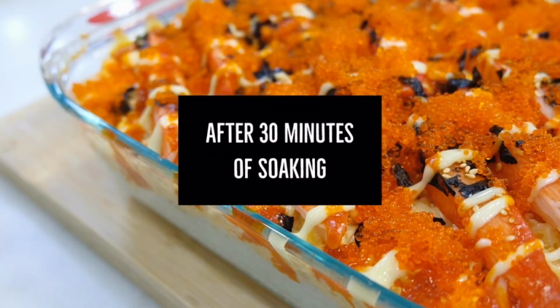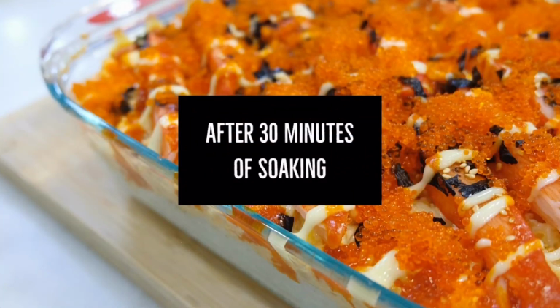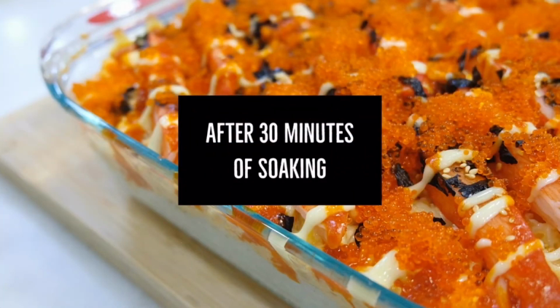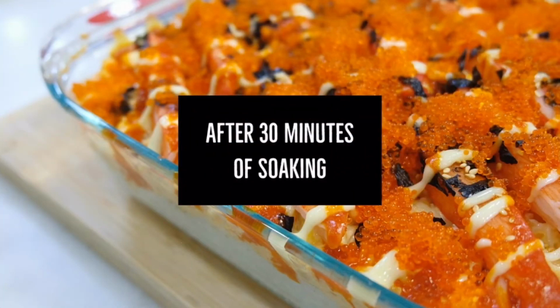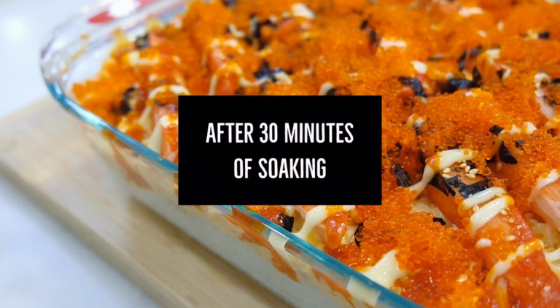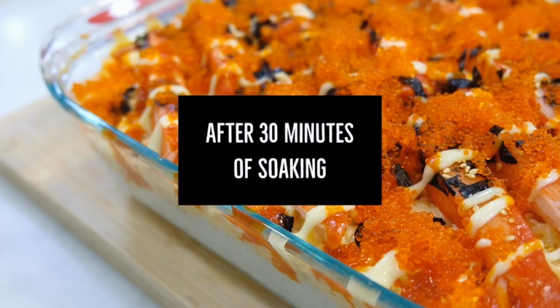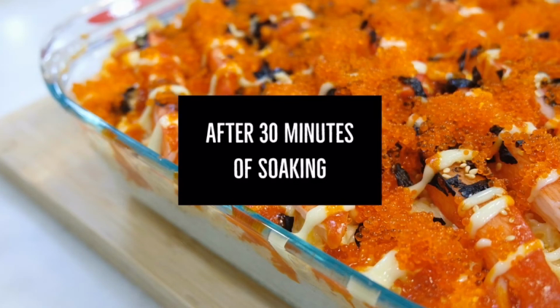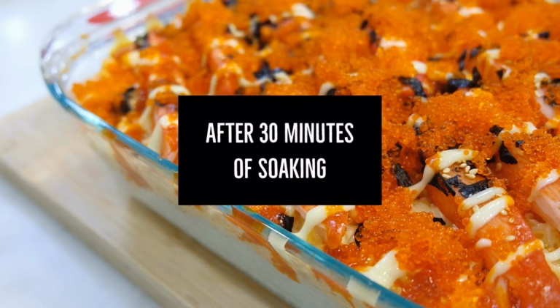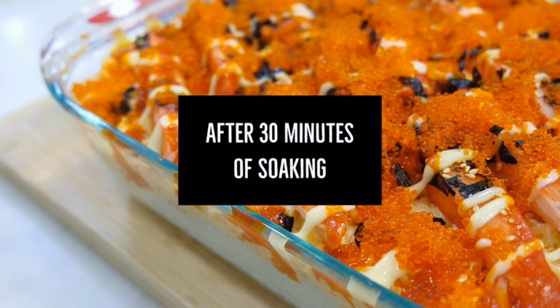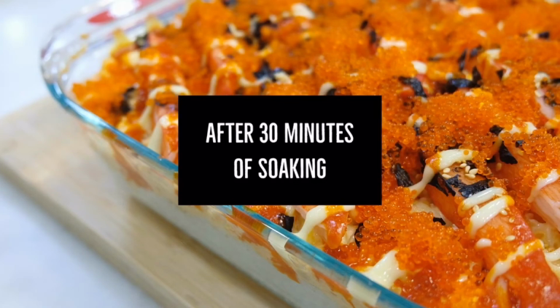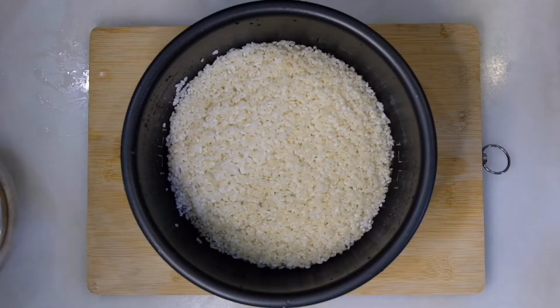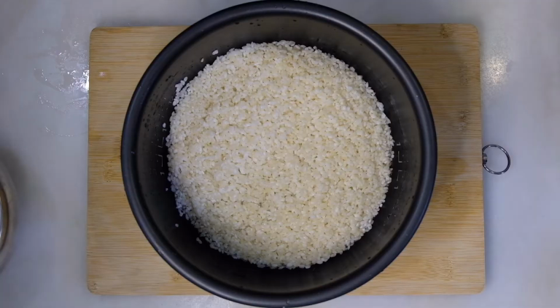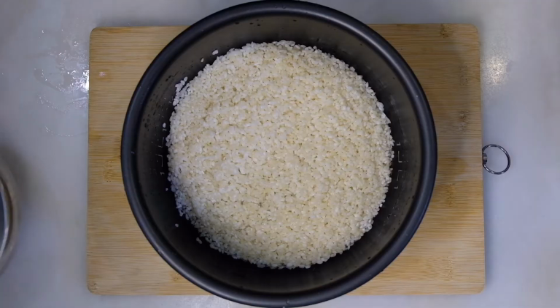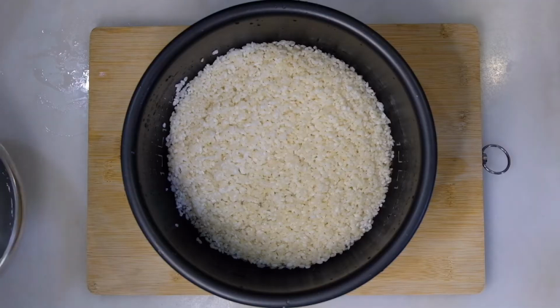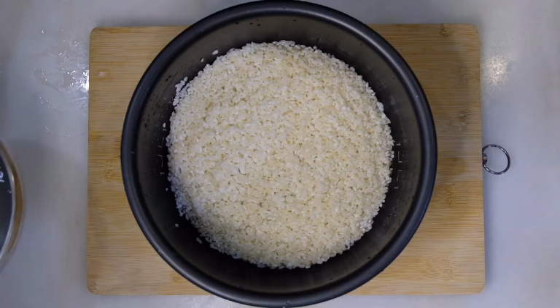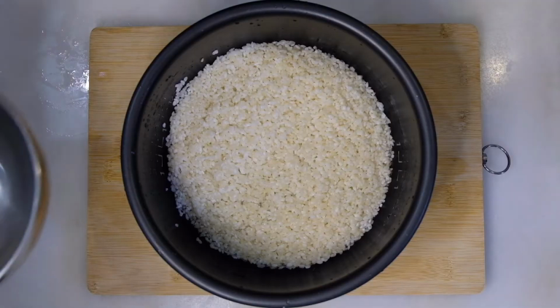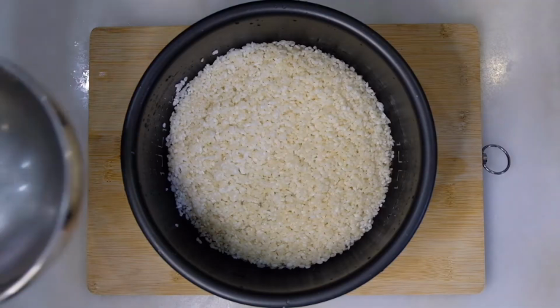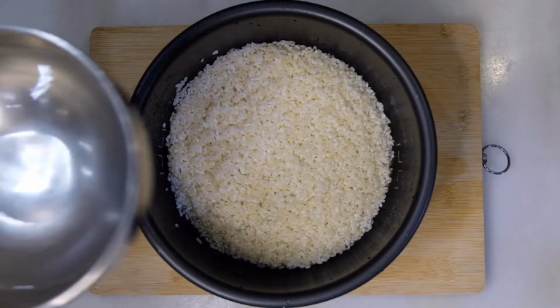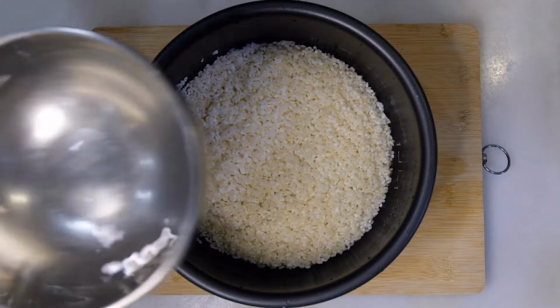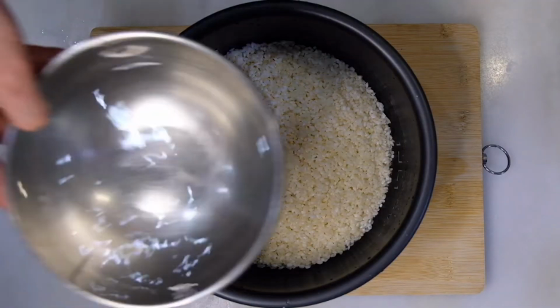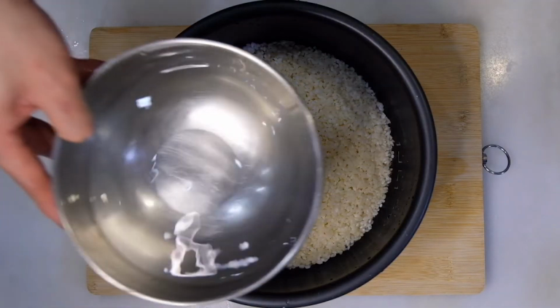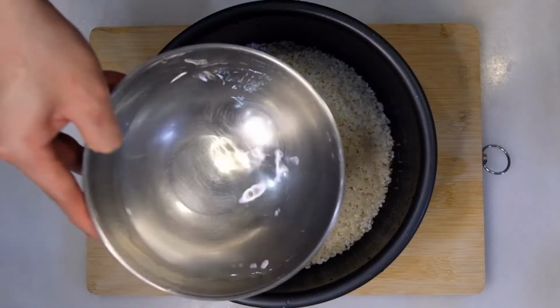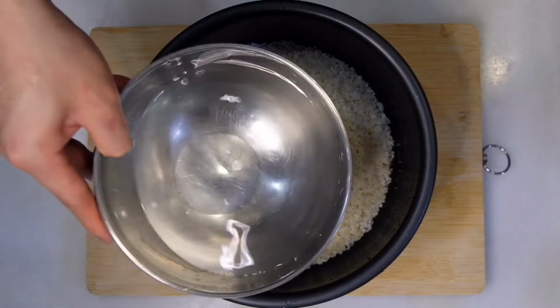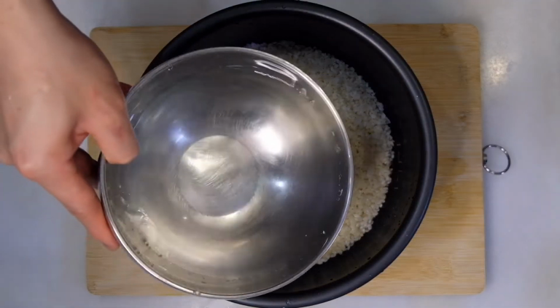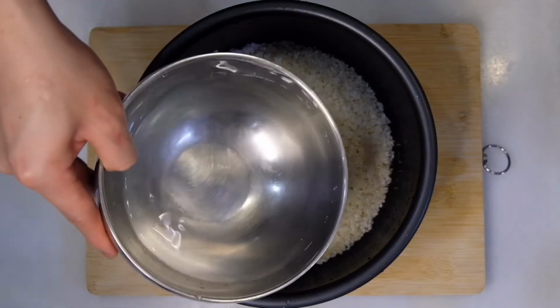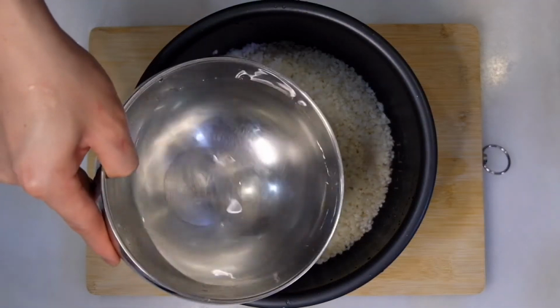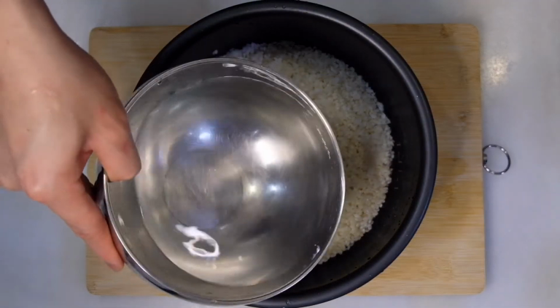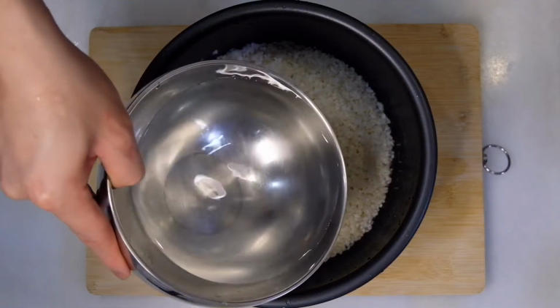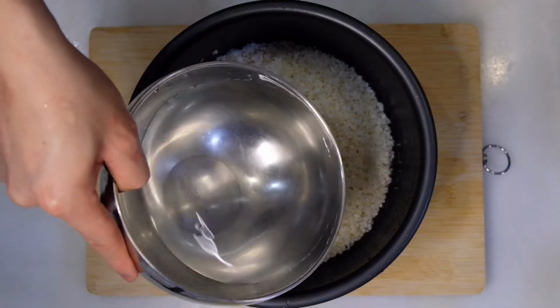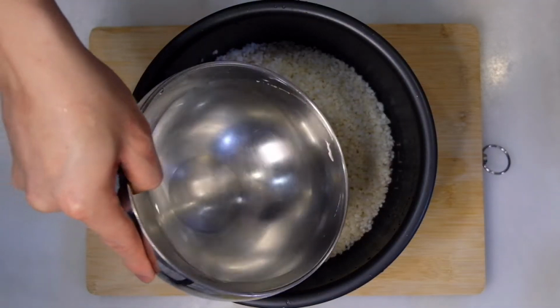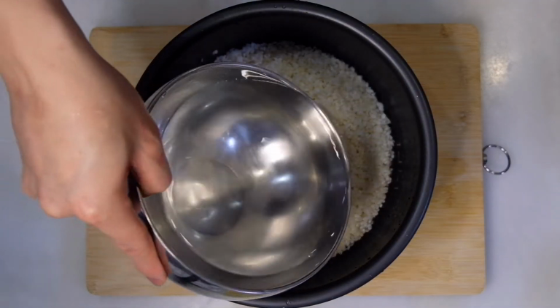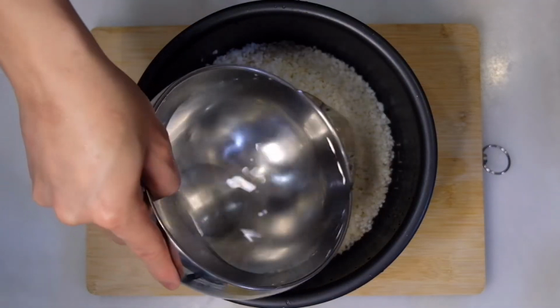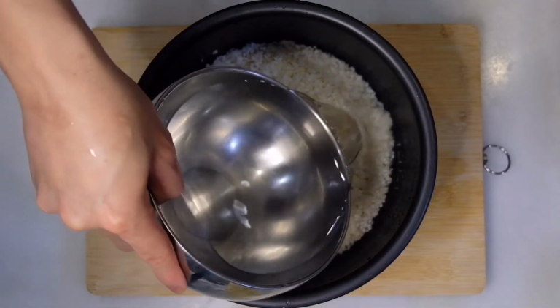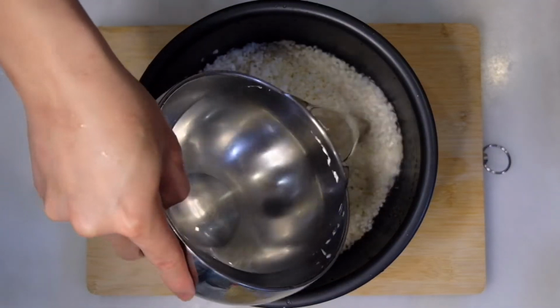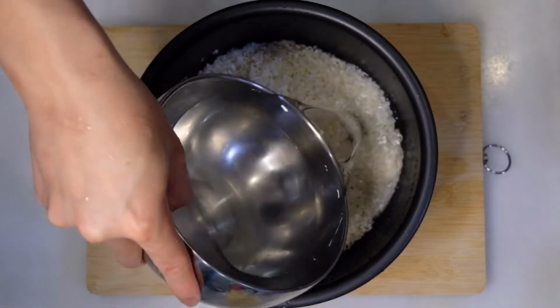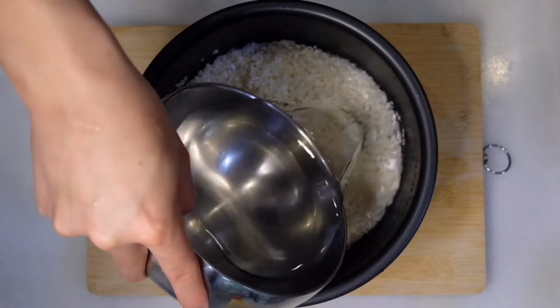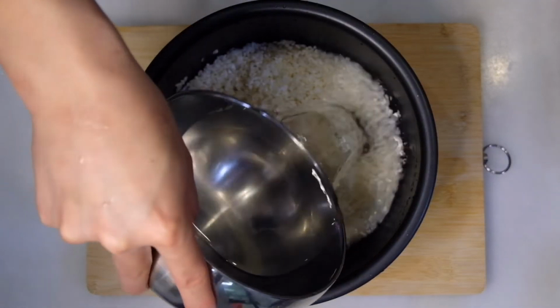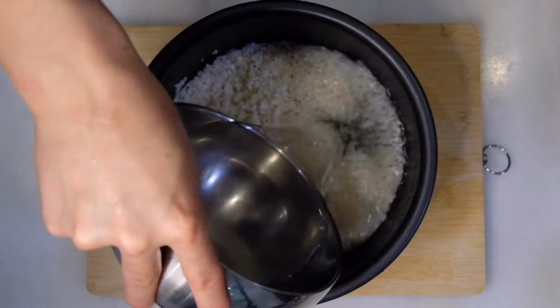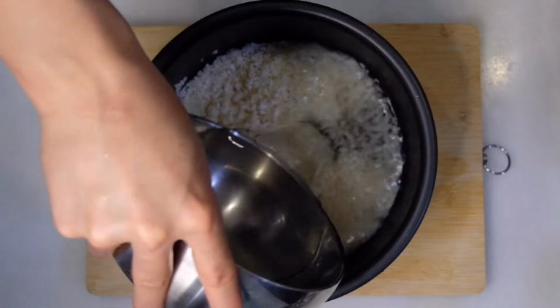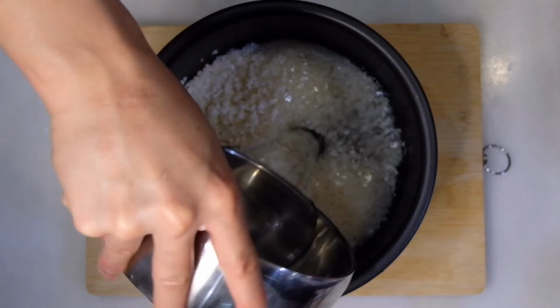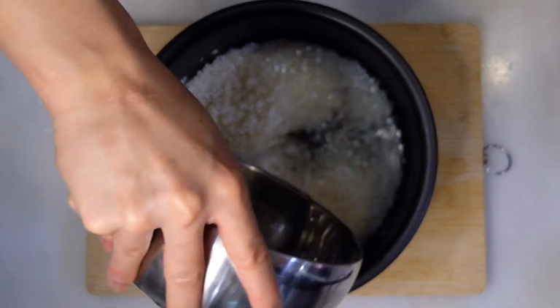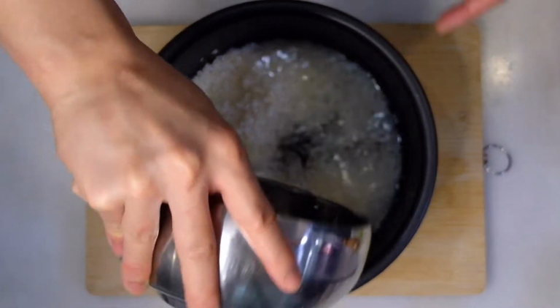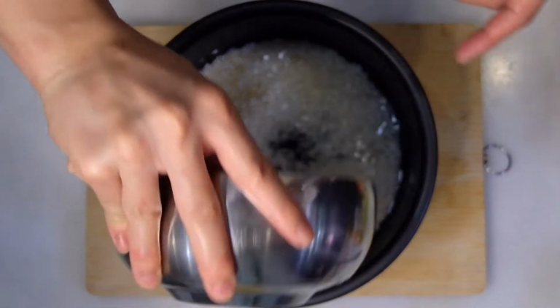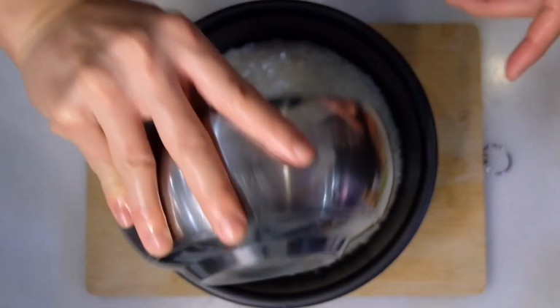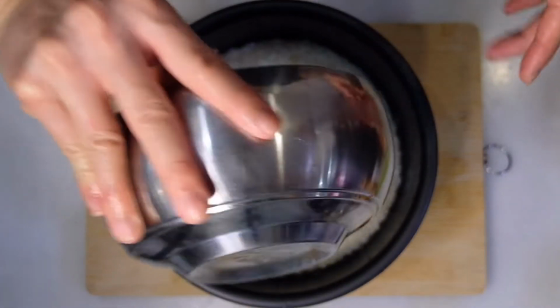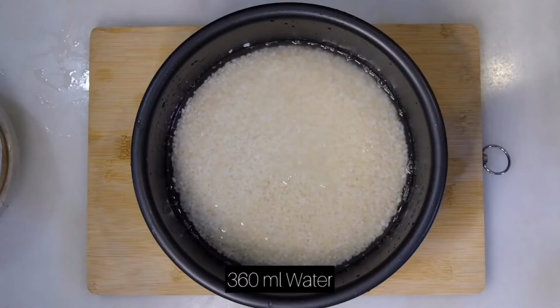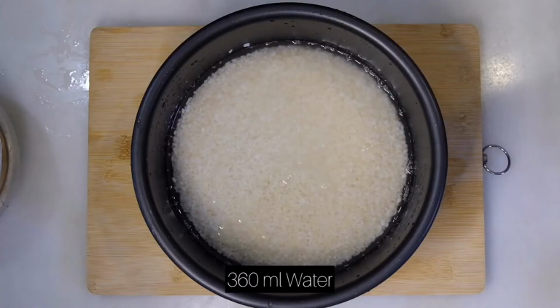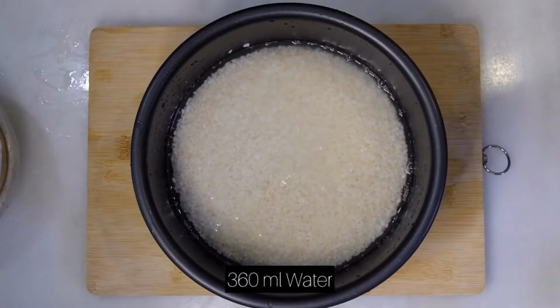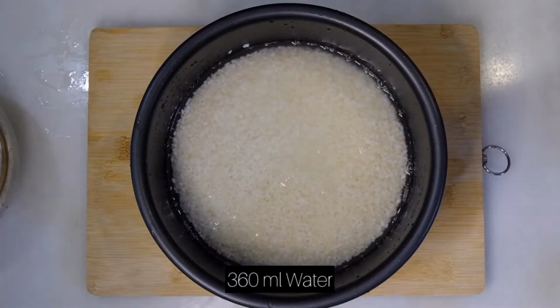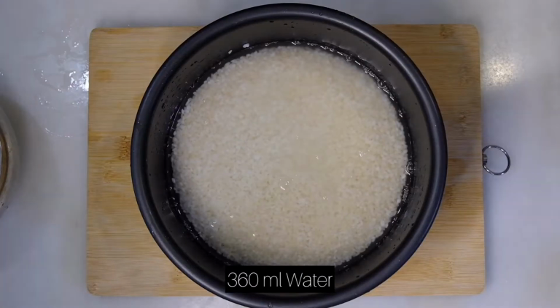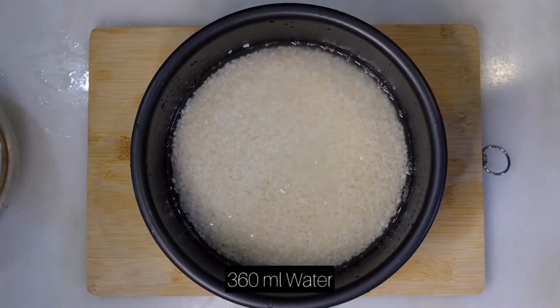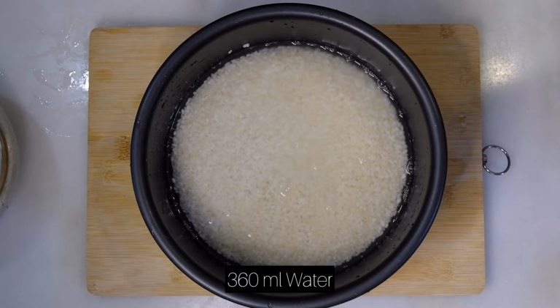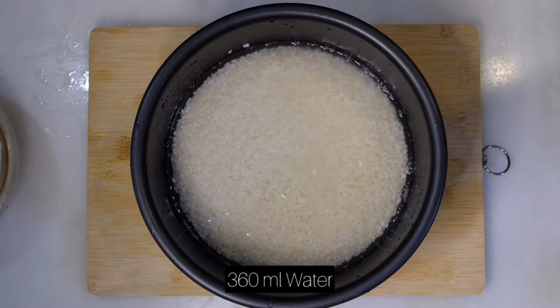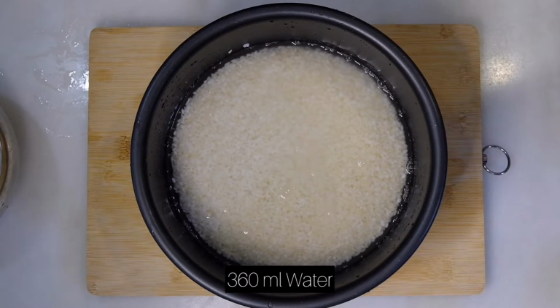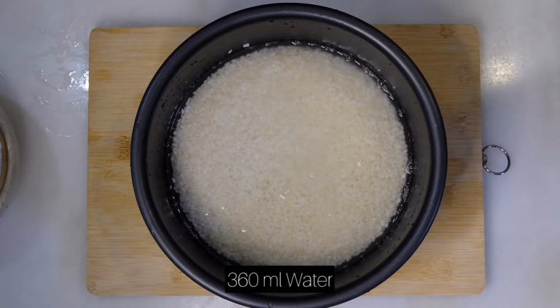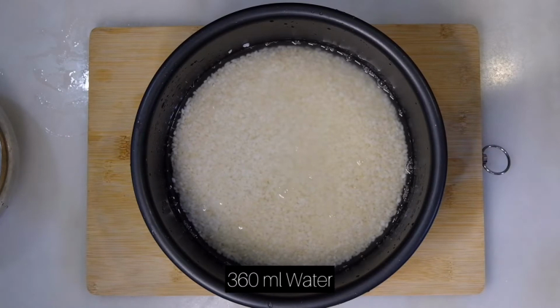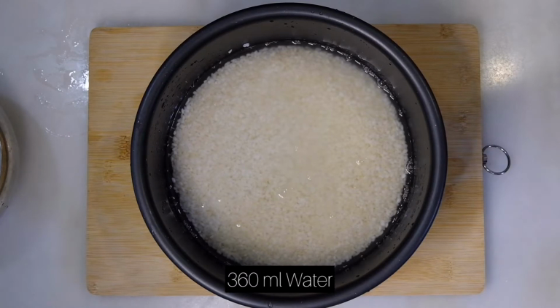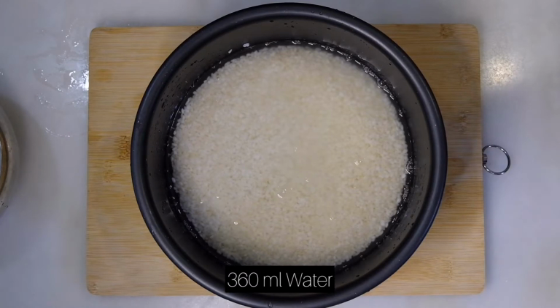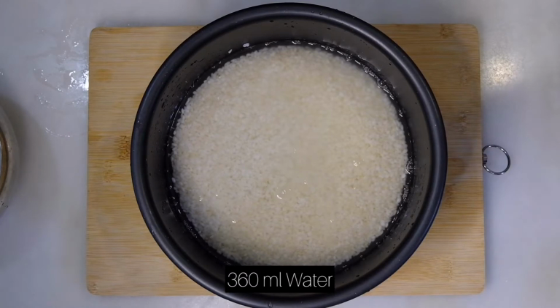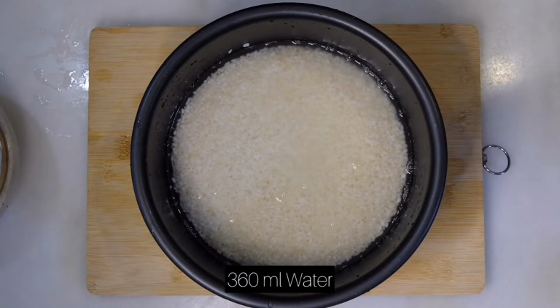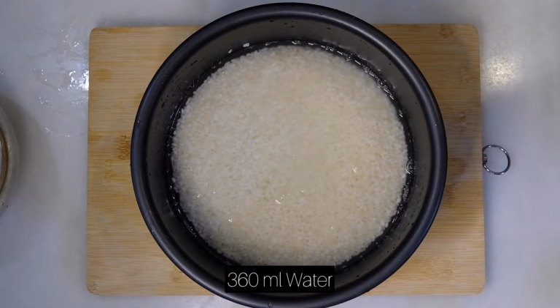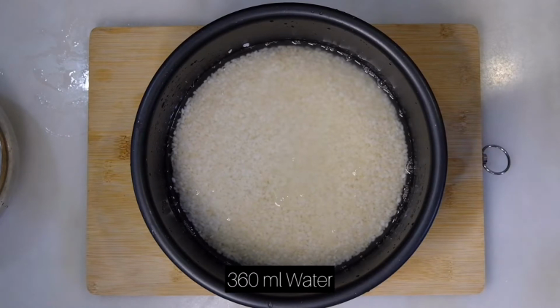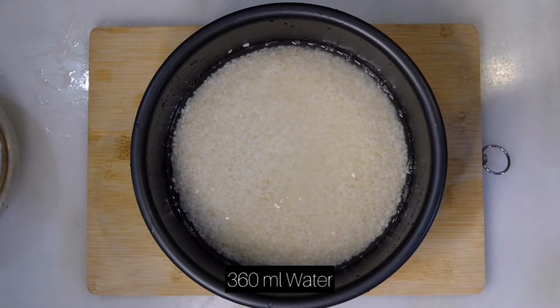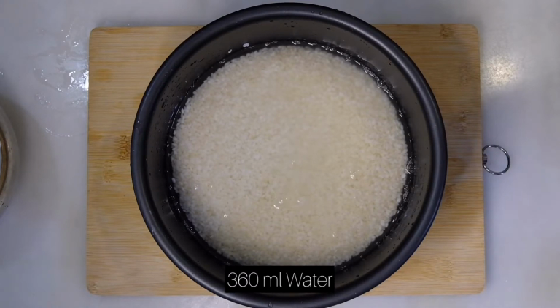Once it's soaked, drain off the excess water and add in 360 ml of water.